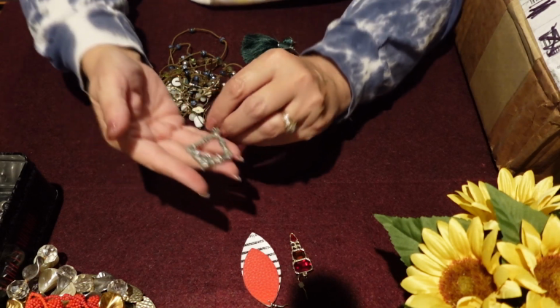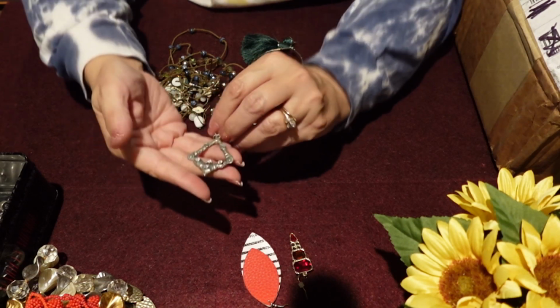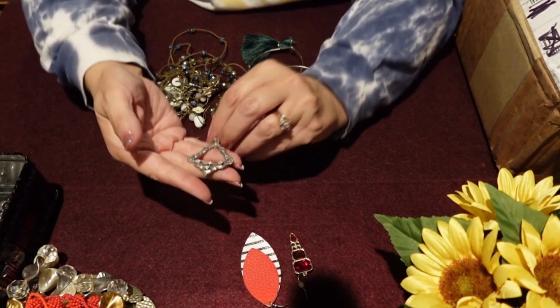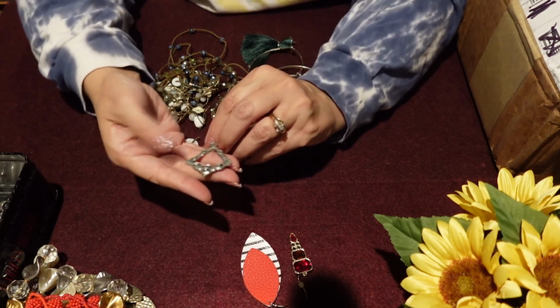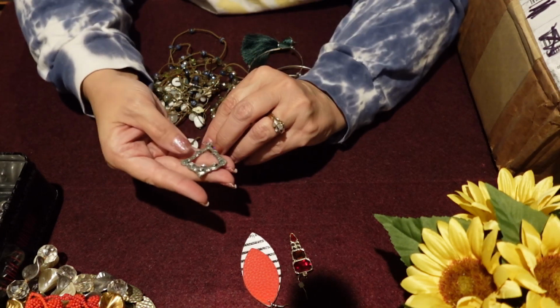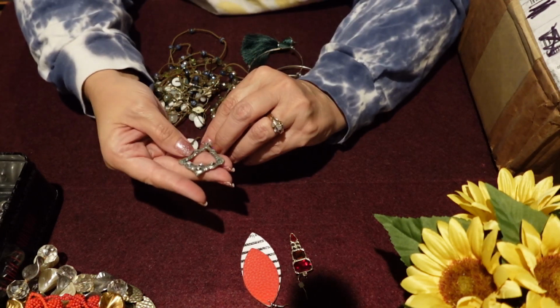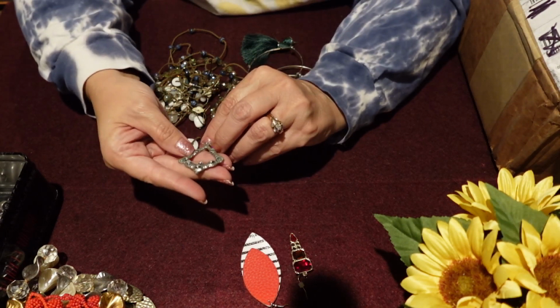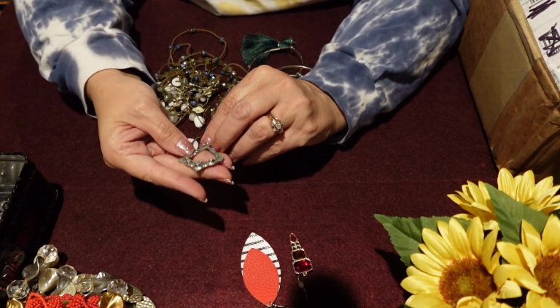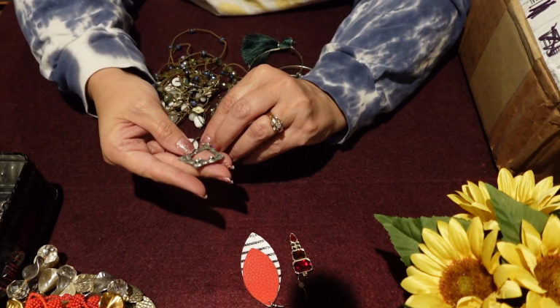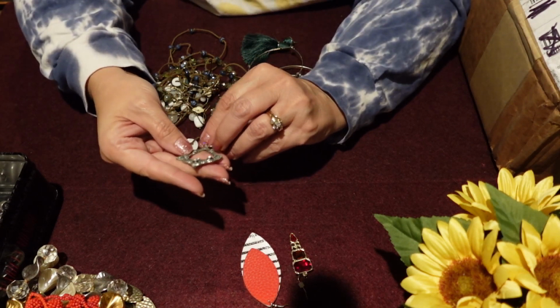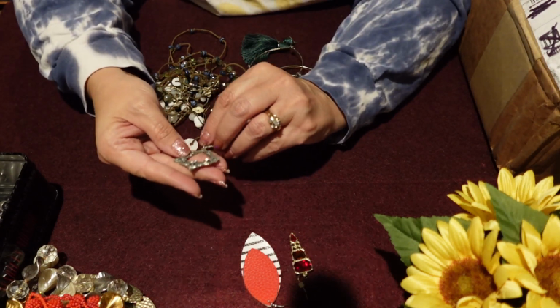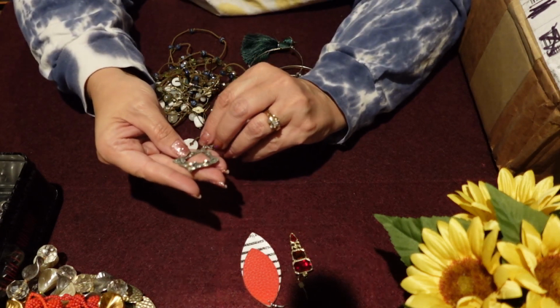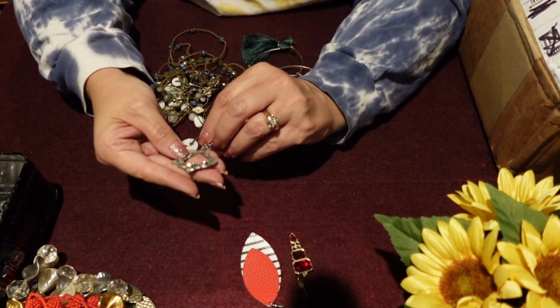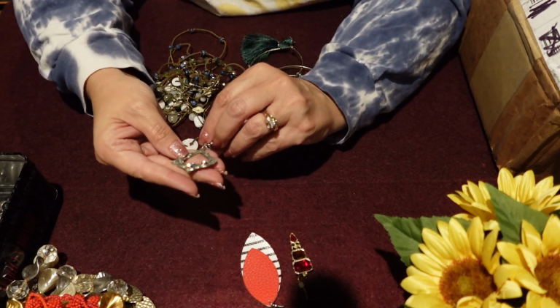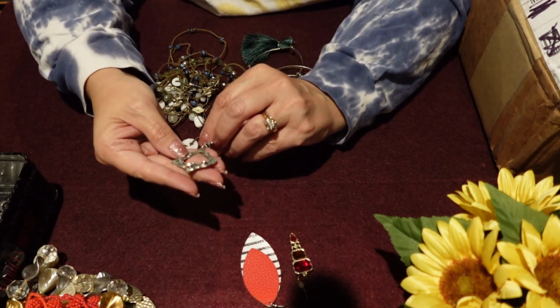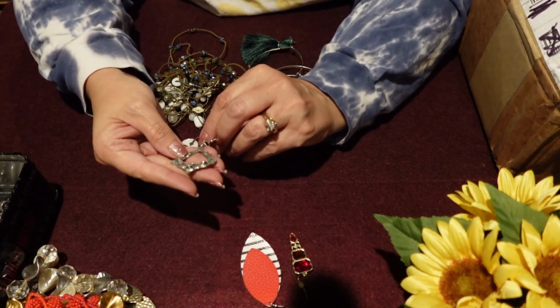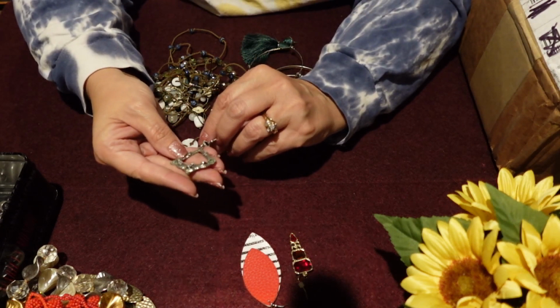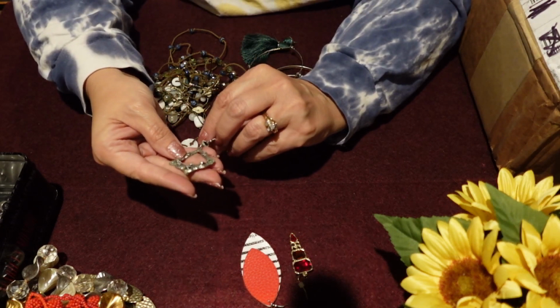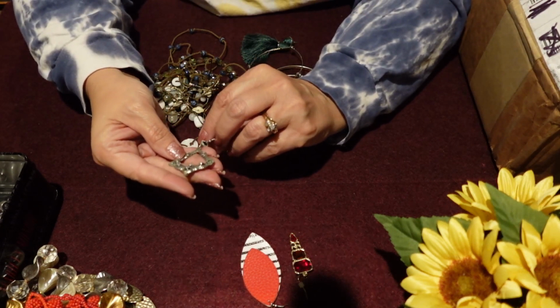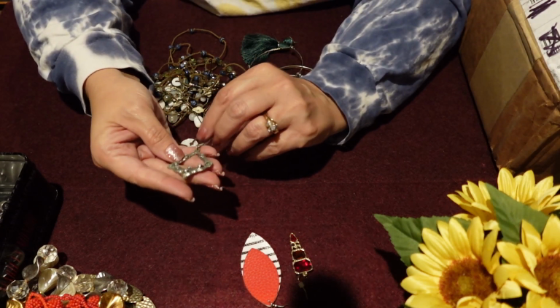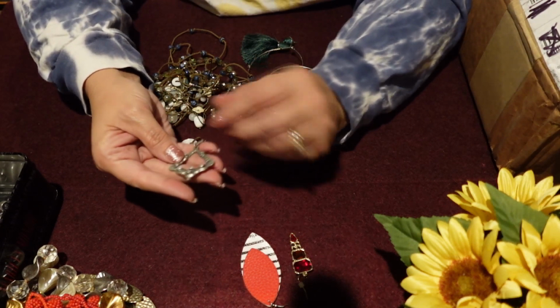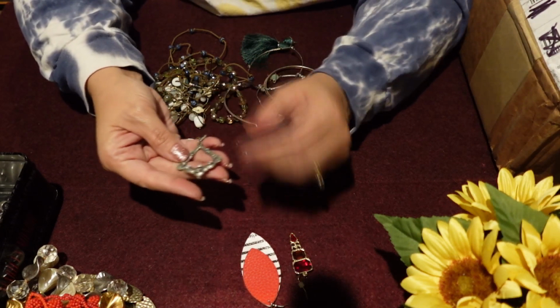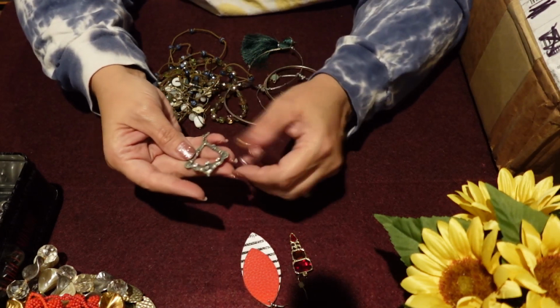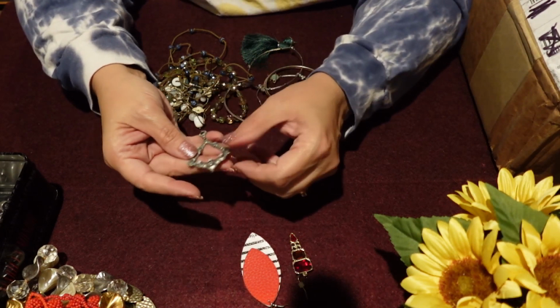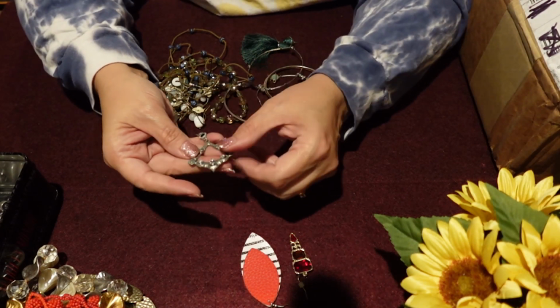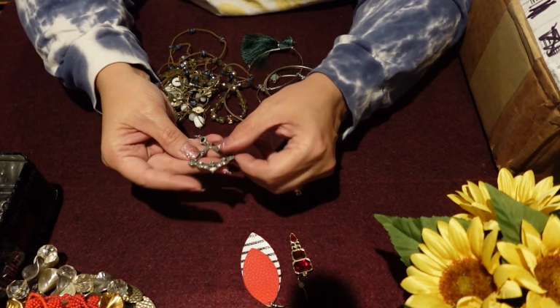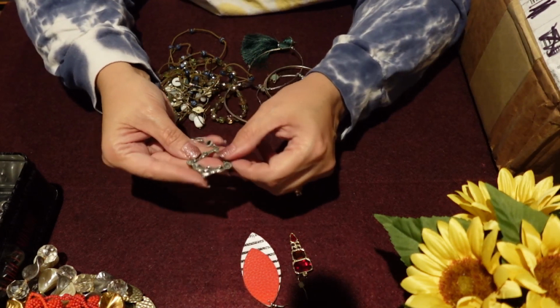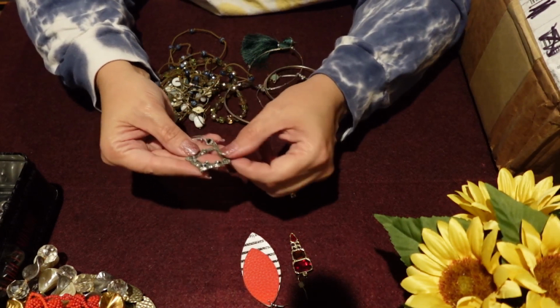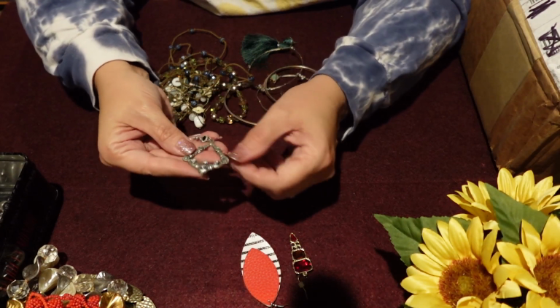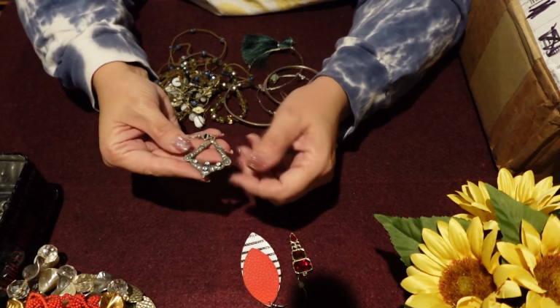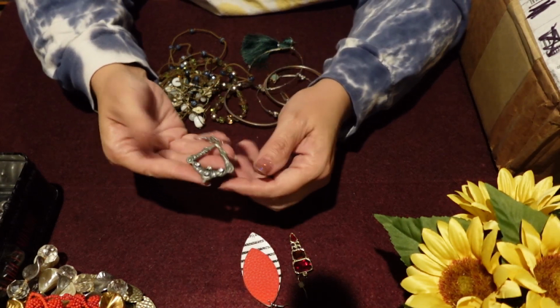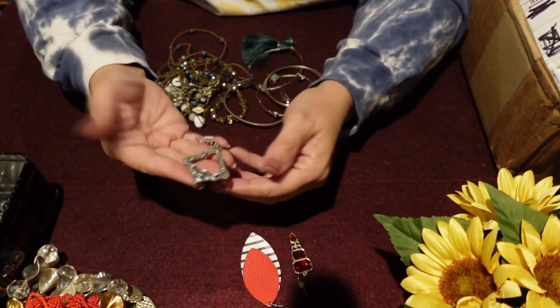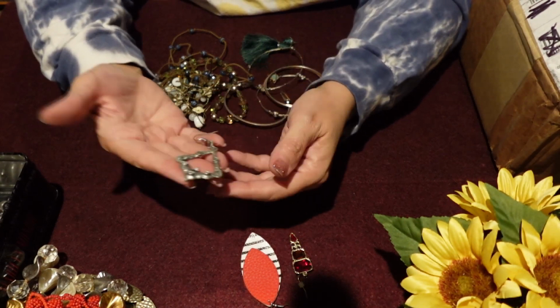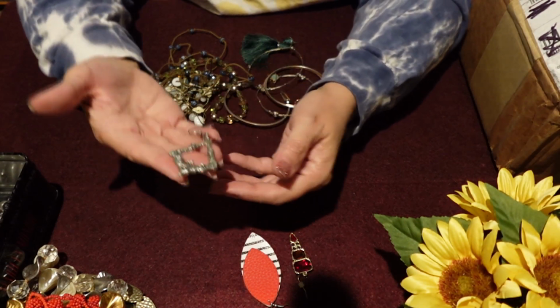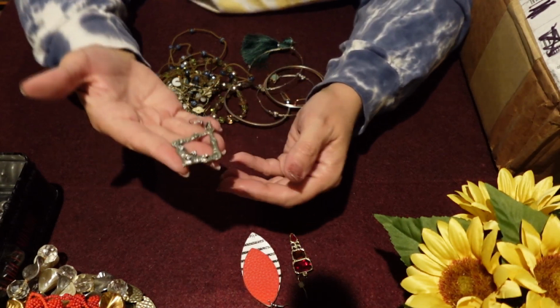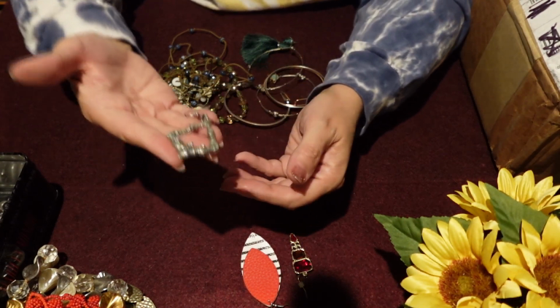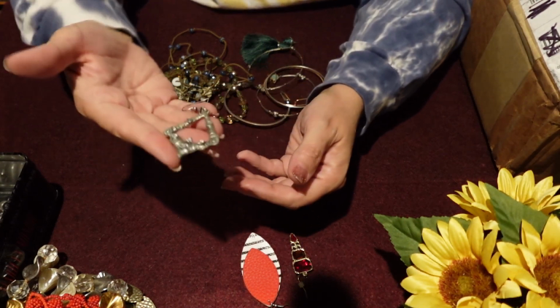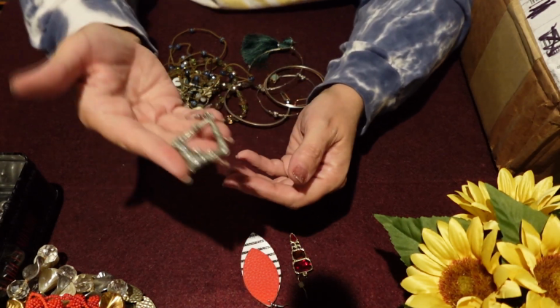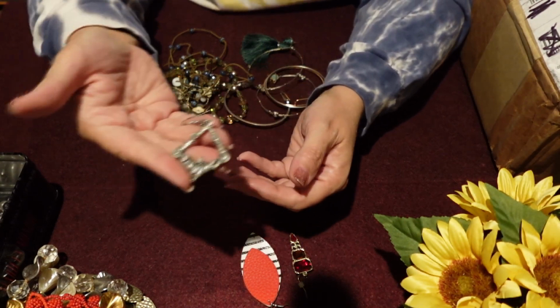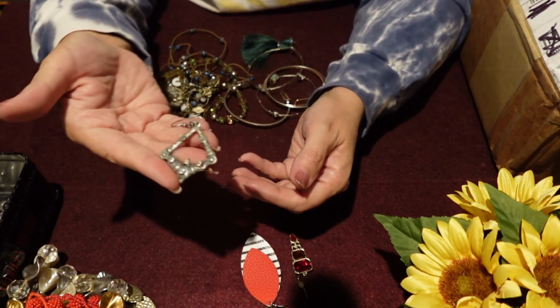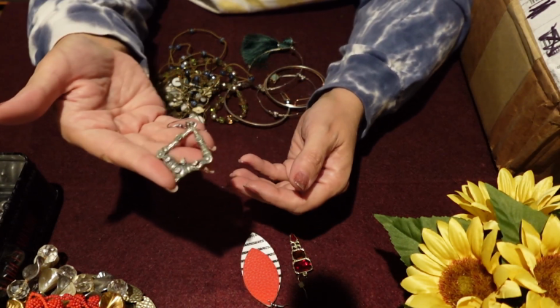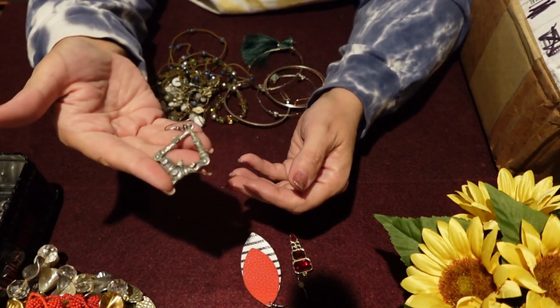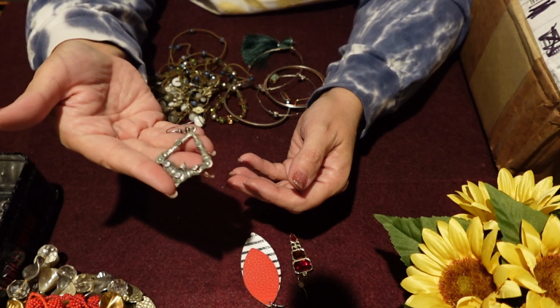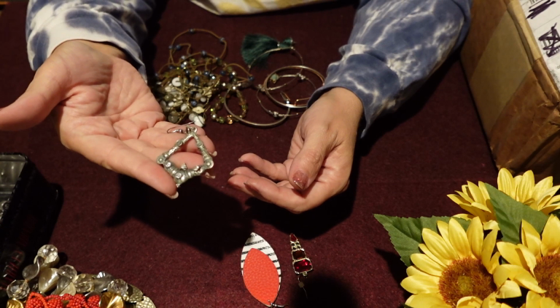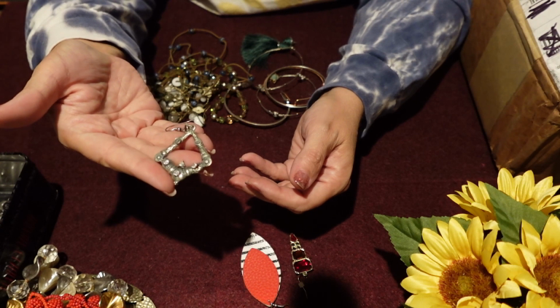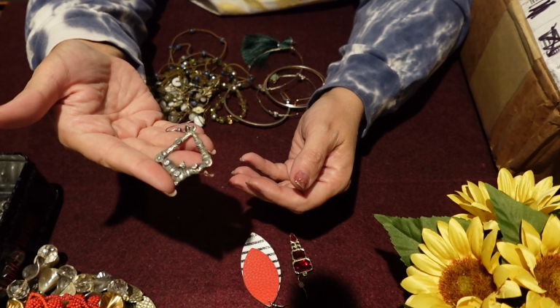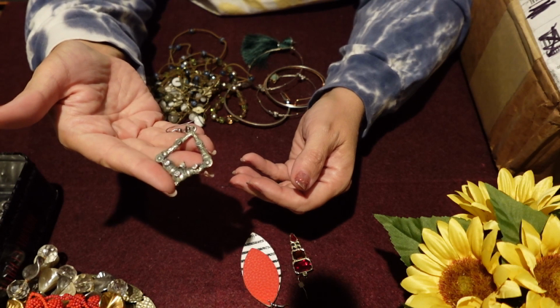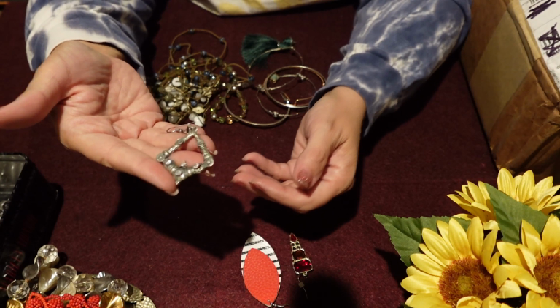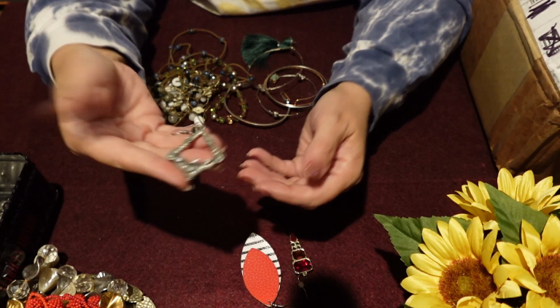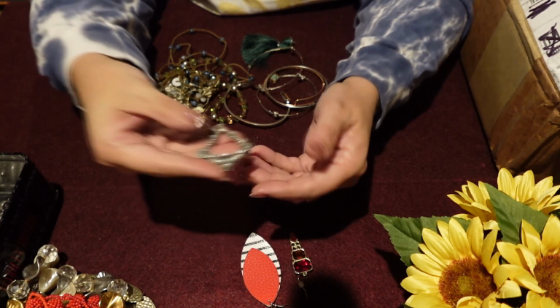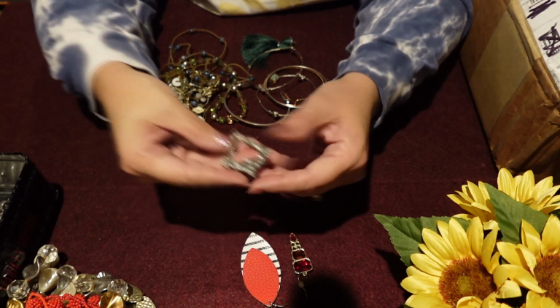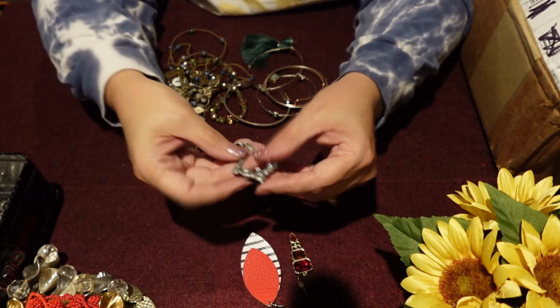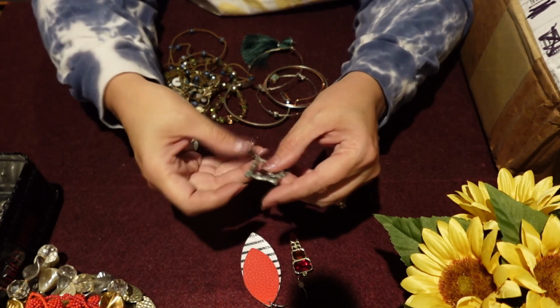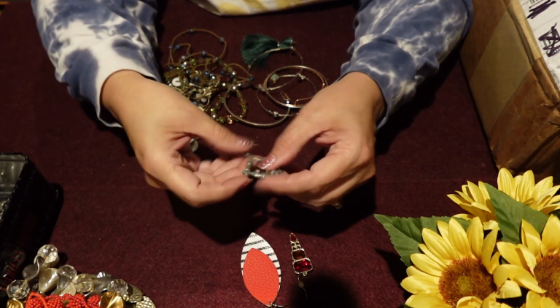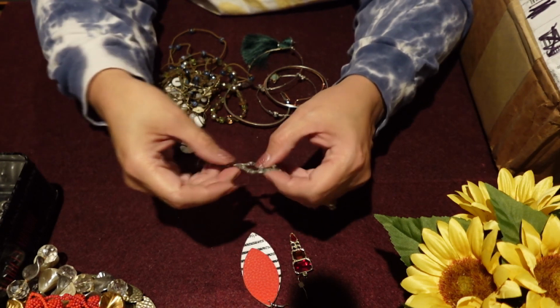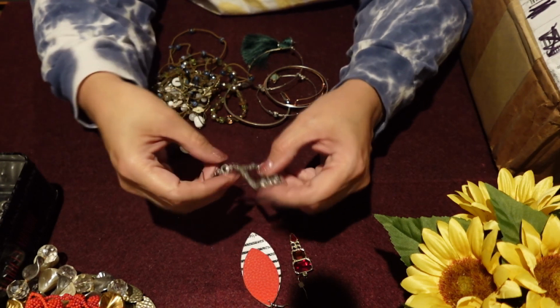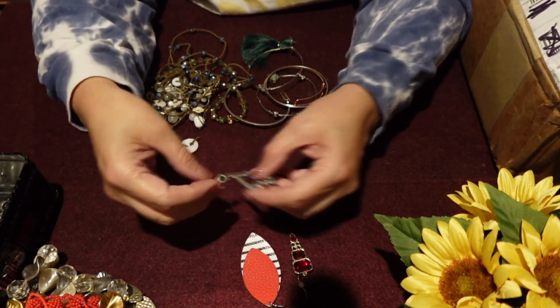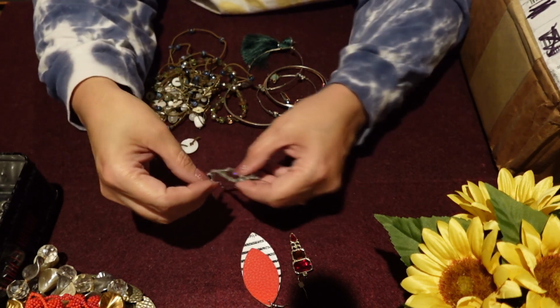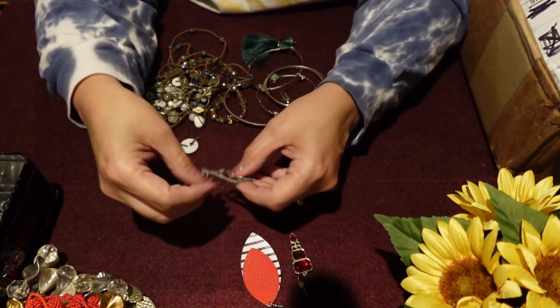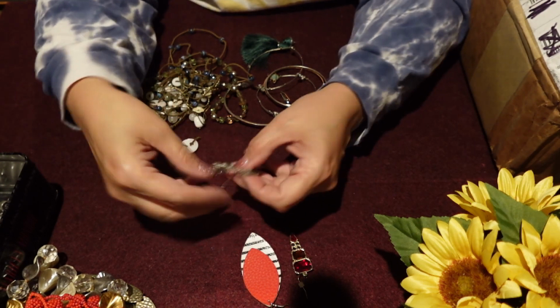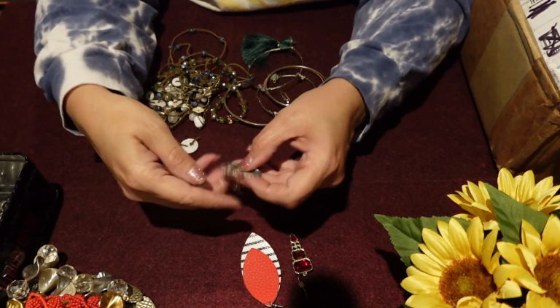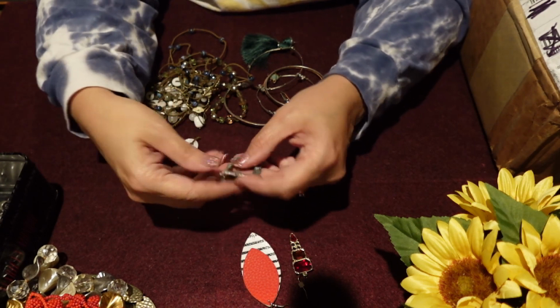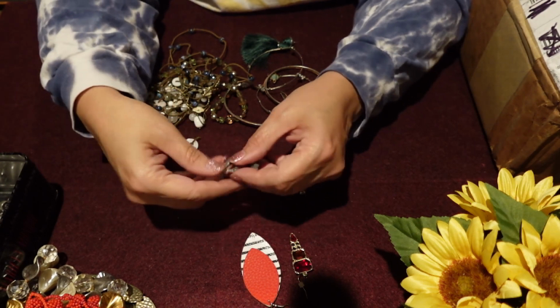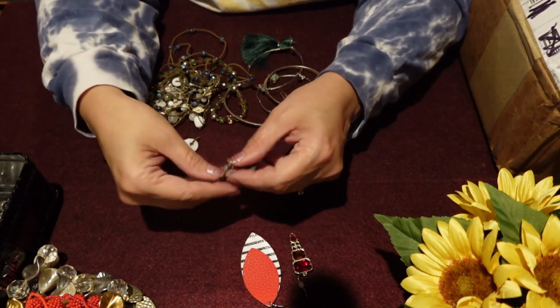Another single earring. Unfortunately it's got quite a bit of verdigris on it. It's kind of a cute earring, but lots of verdigris.